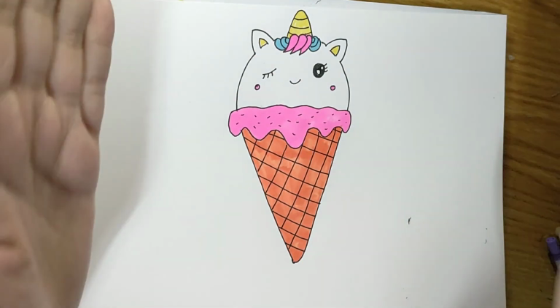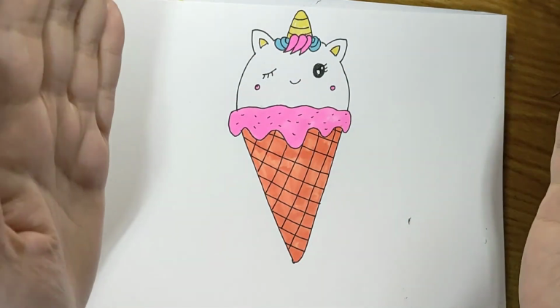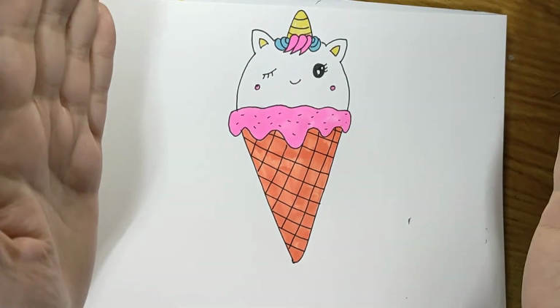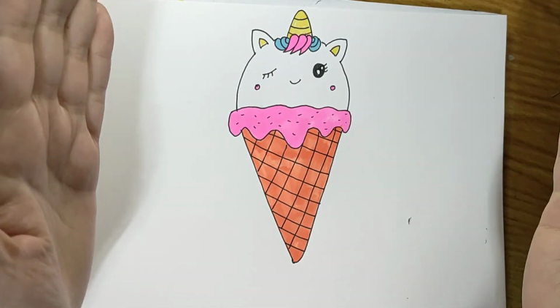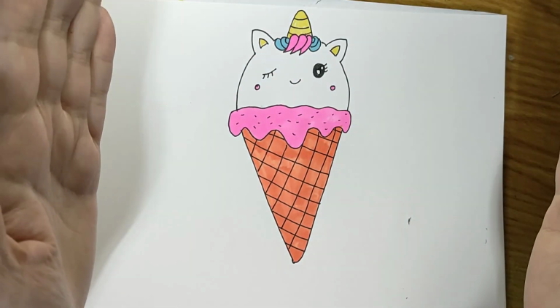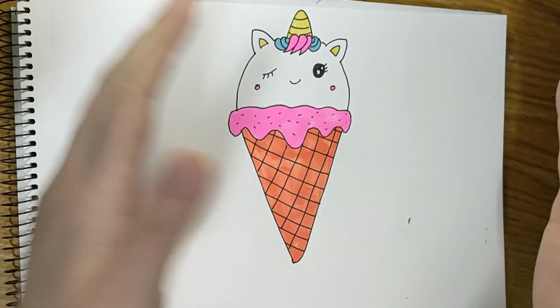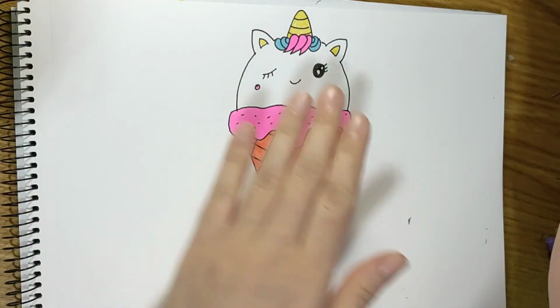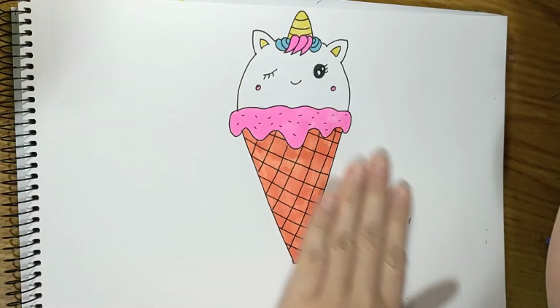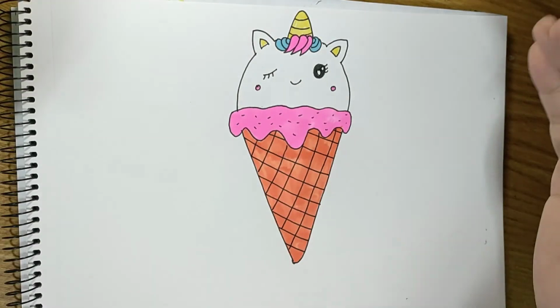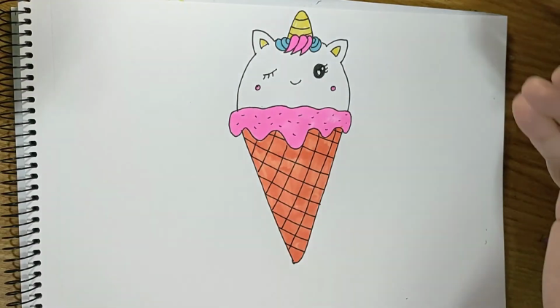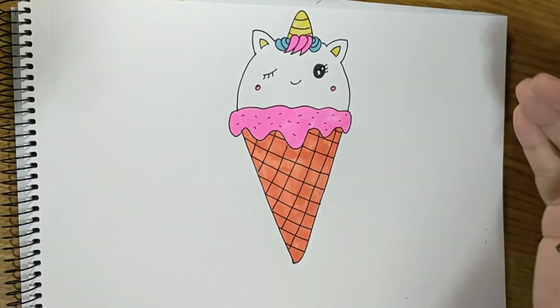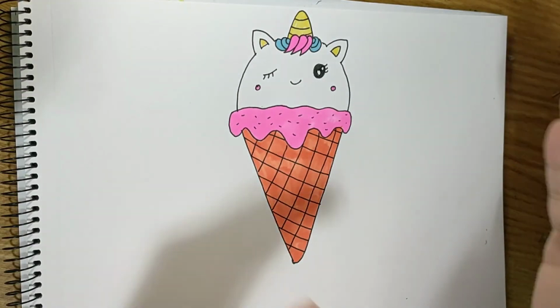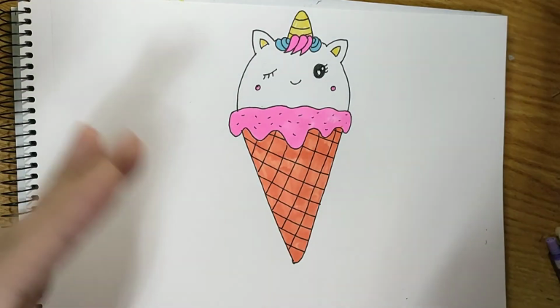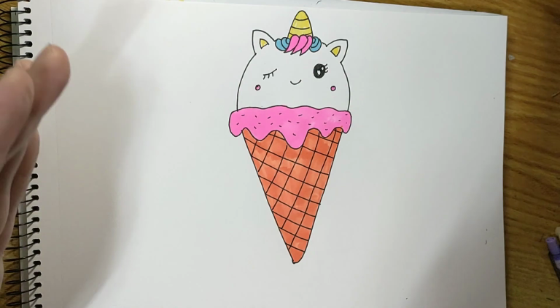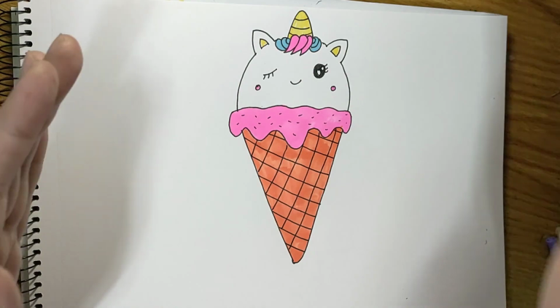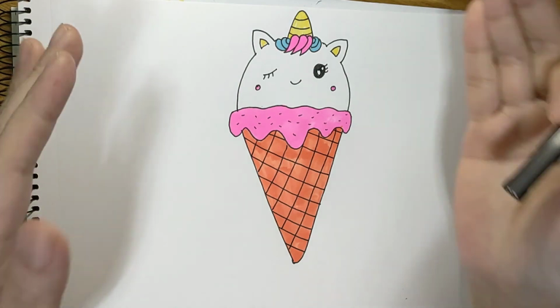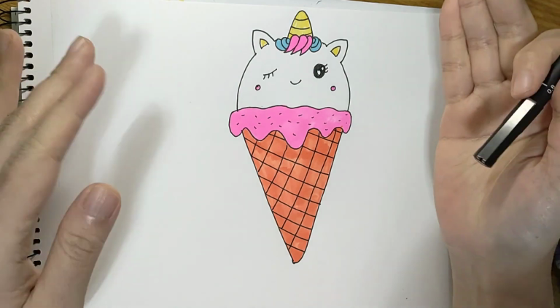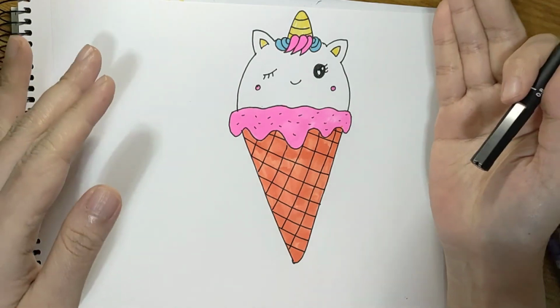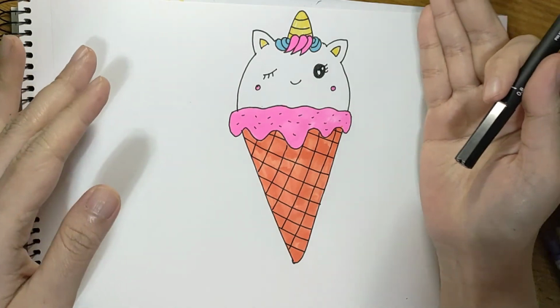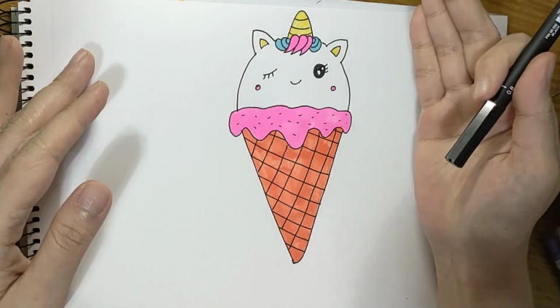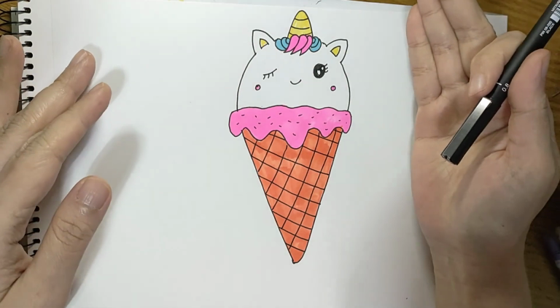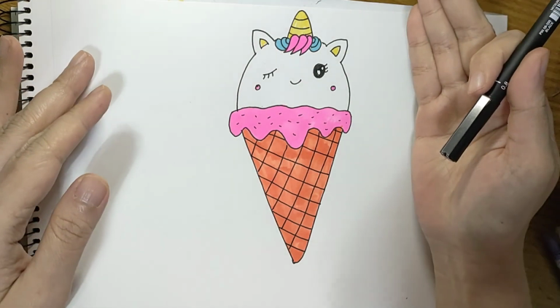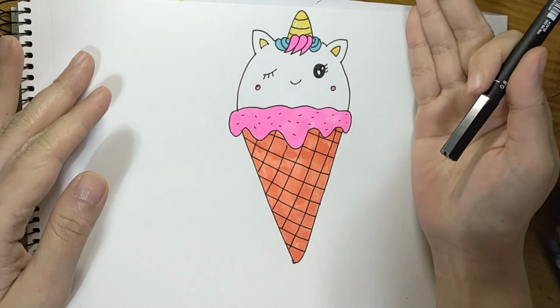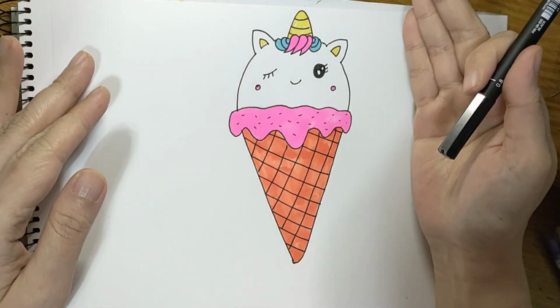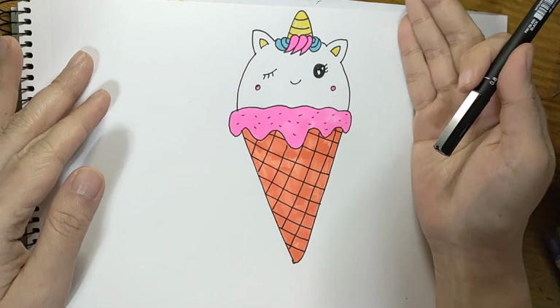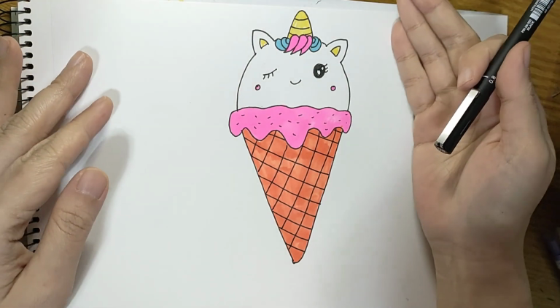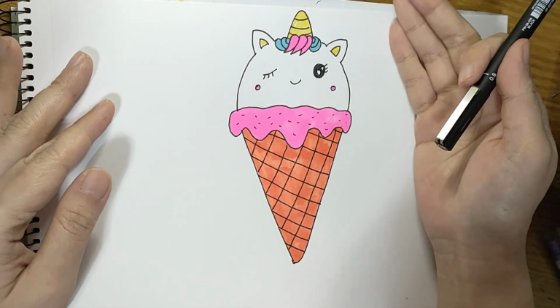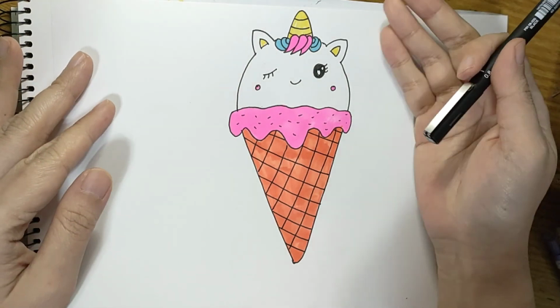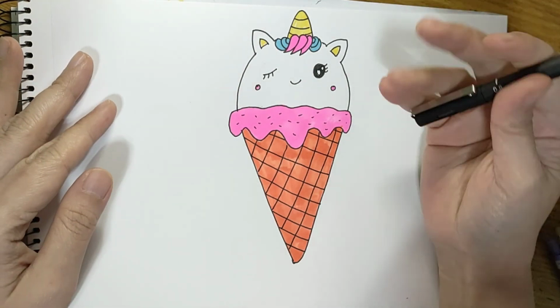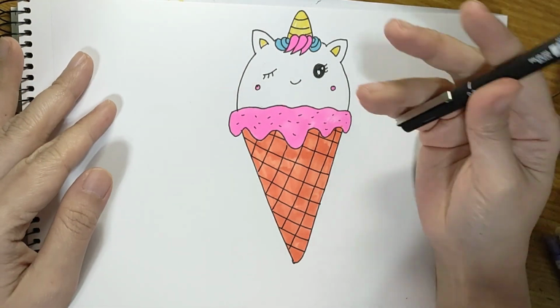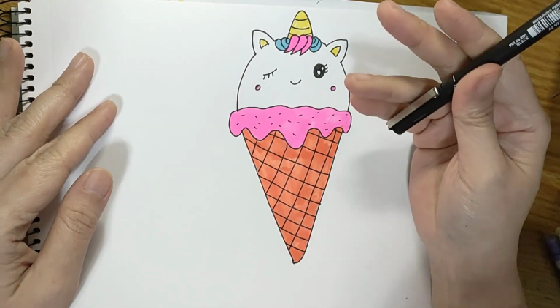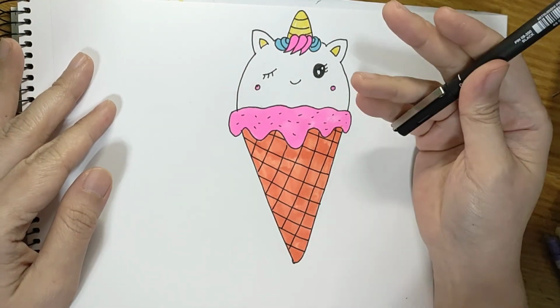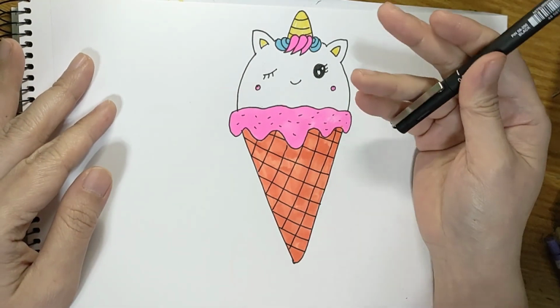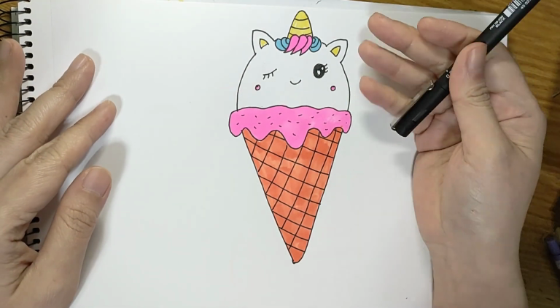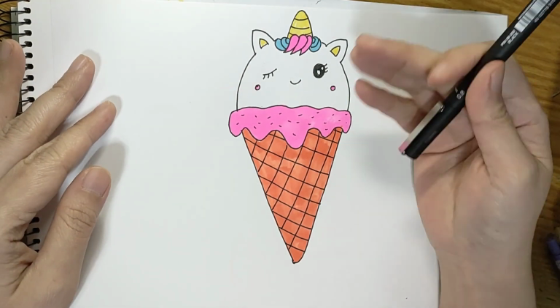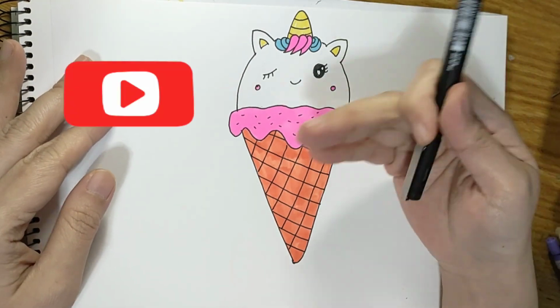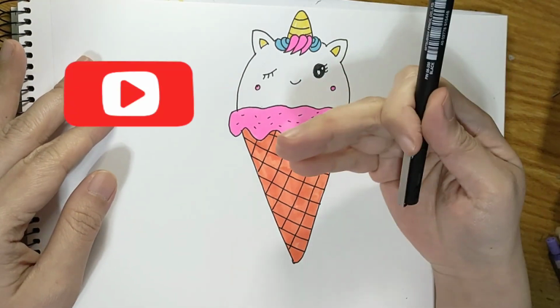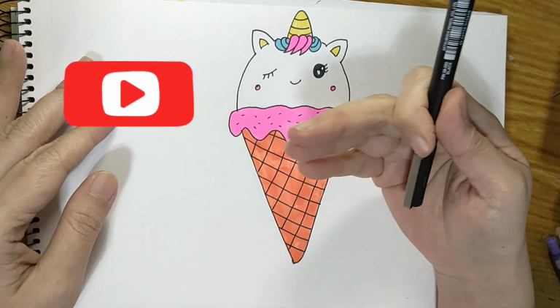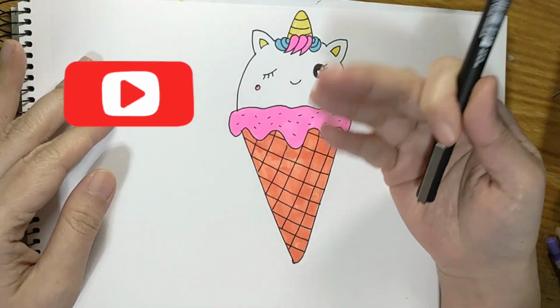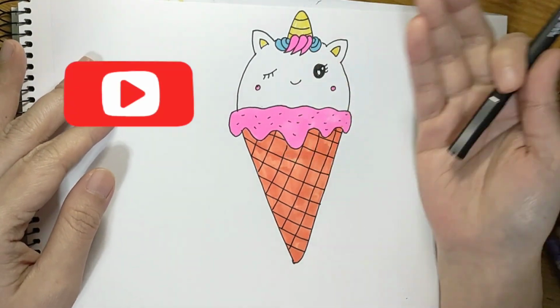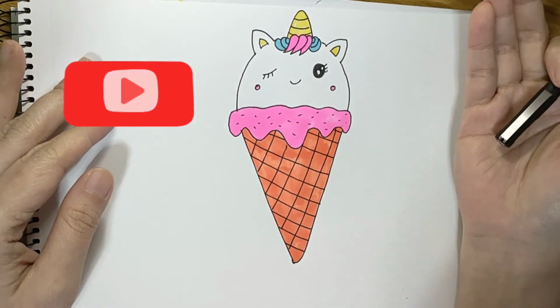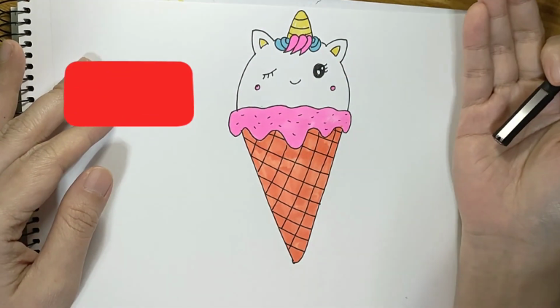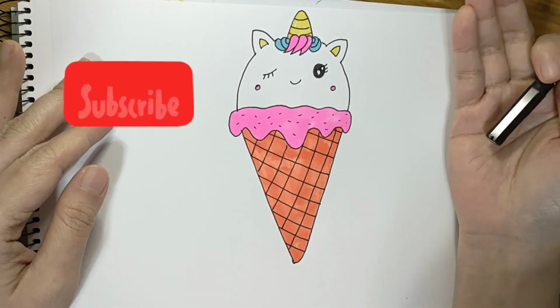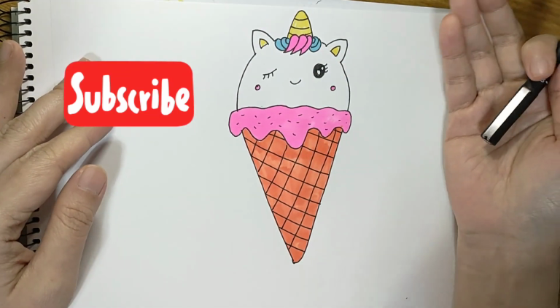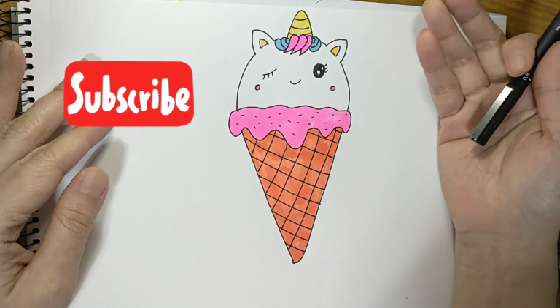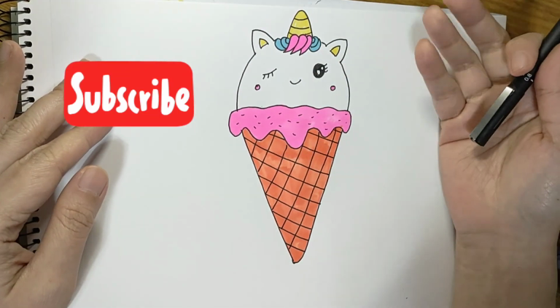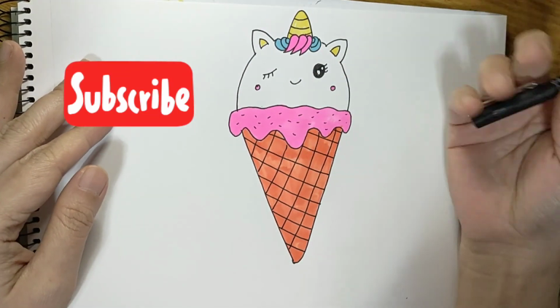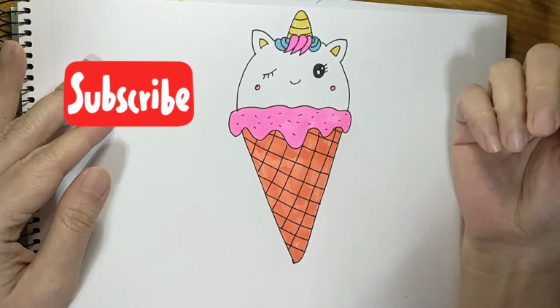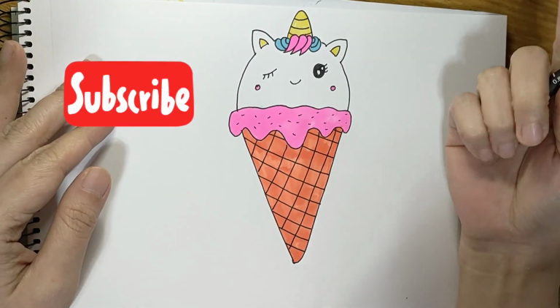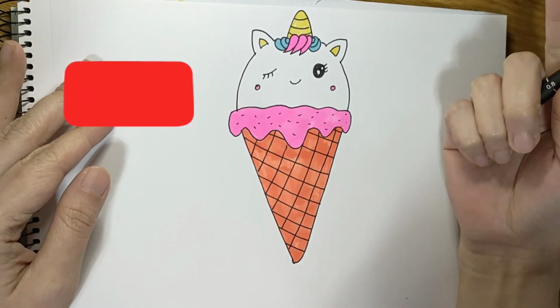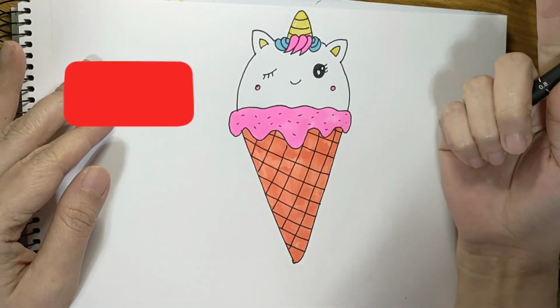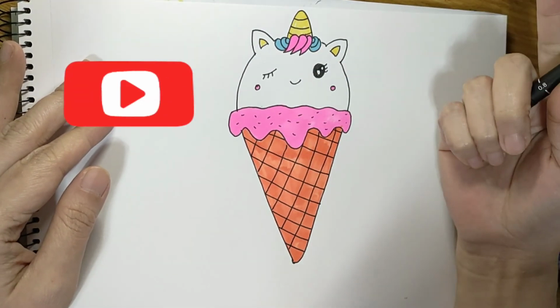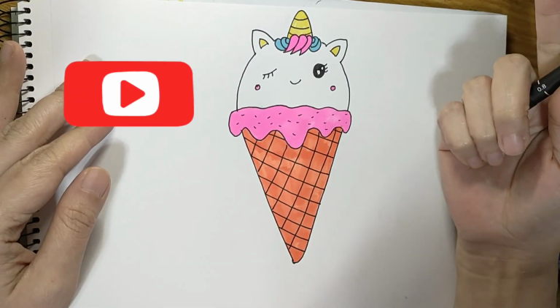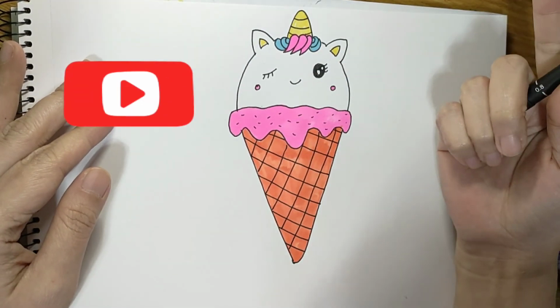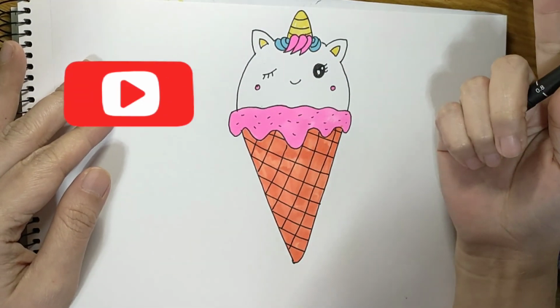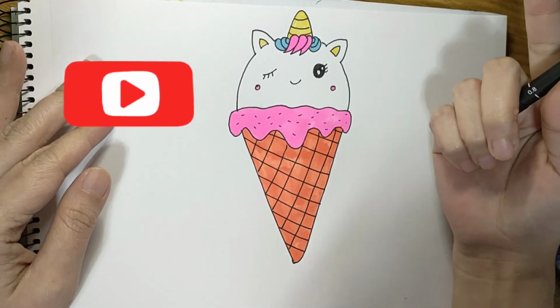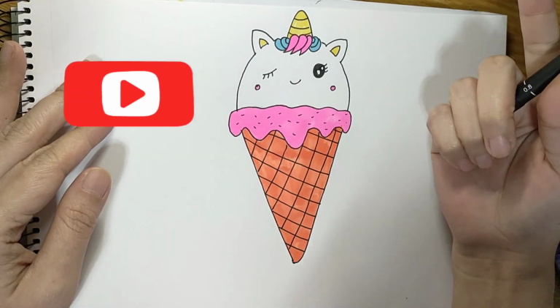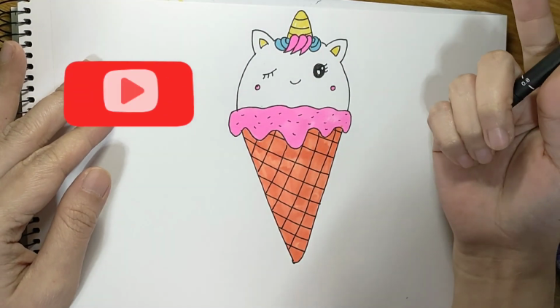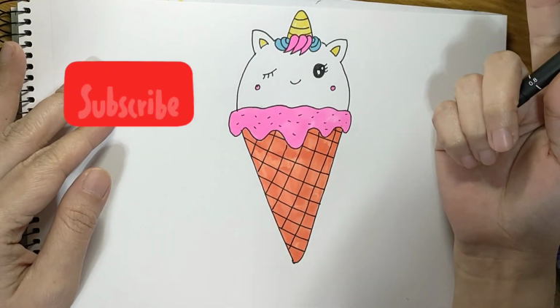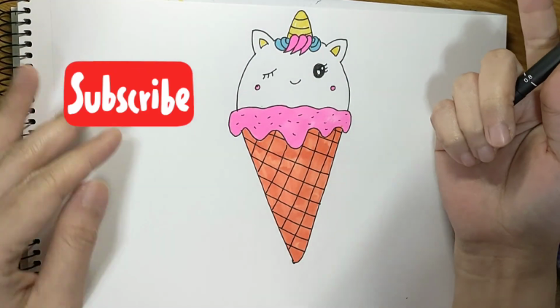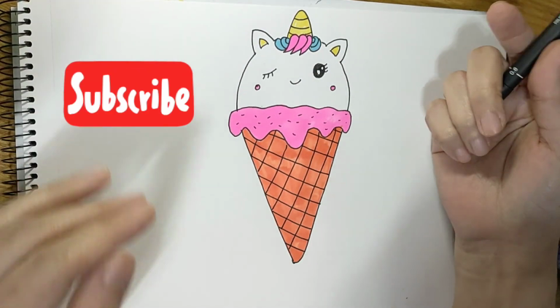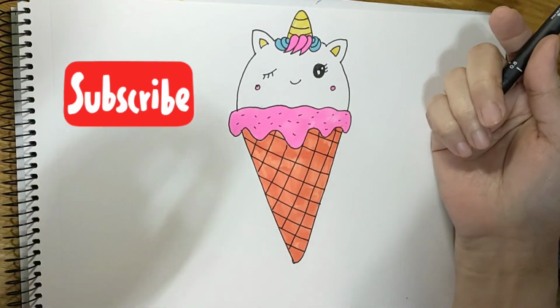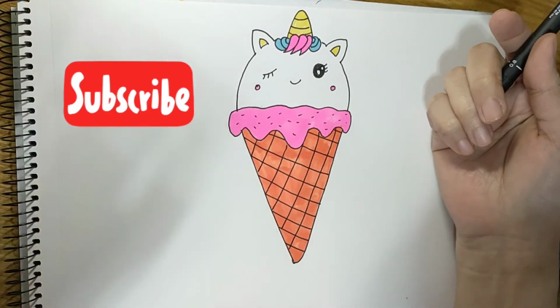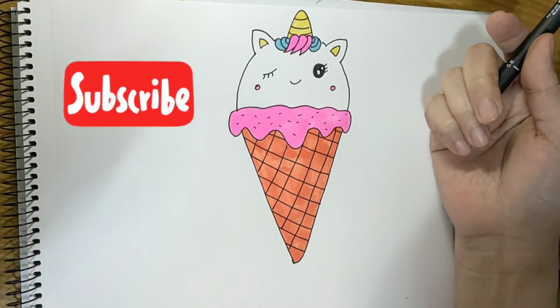We did it! Hope you enjoyed drawing with me. Click like and subscribe, and see you all again tomorrow. Goodbye!